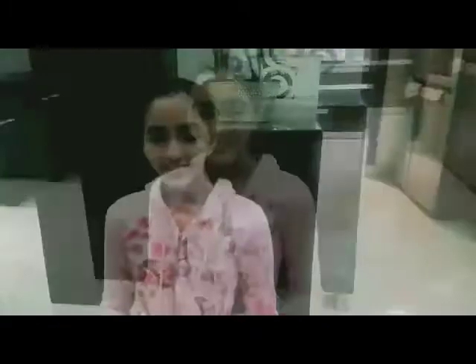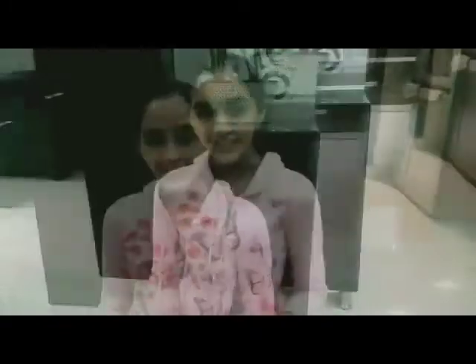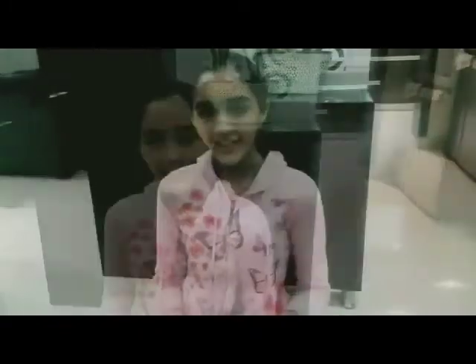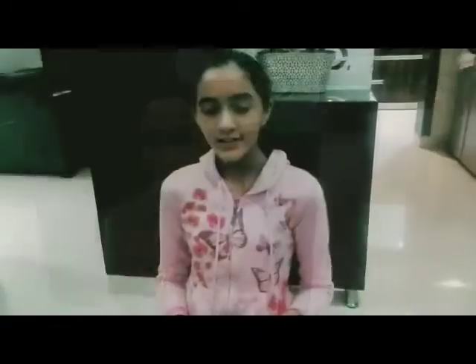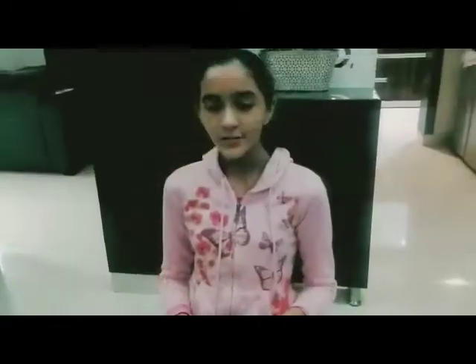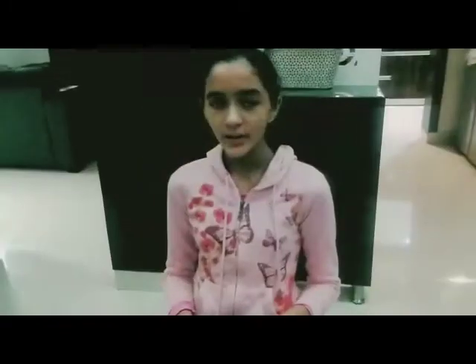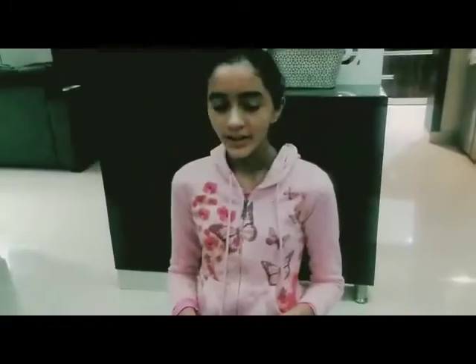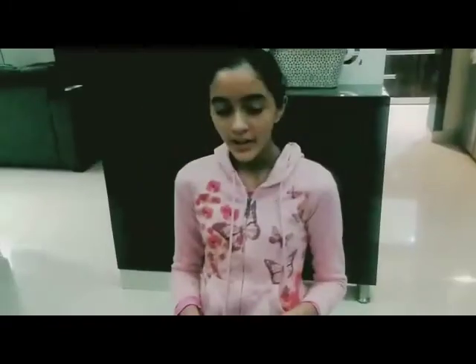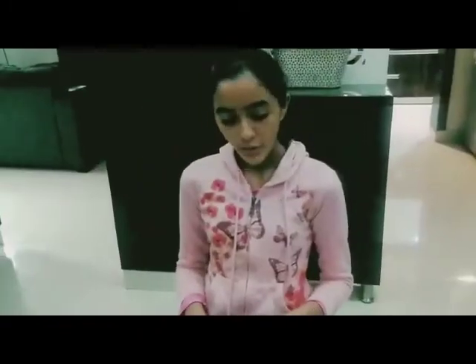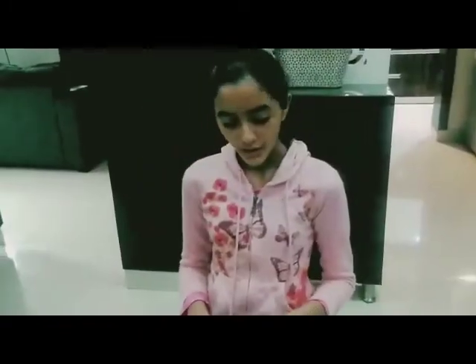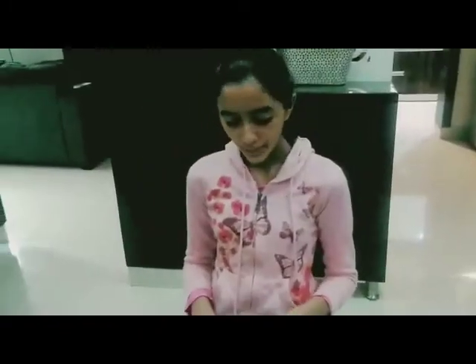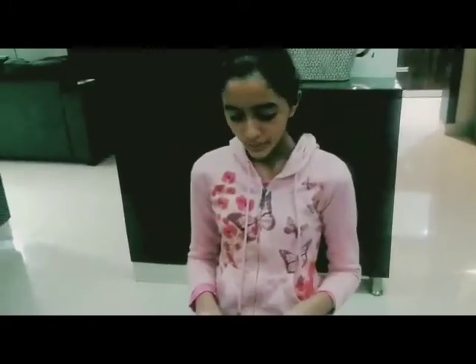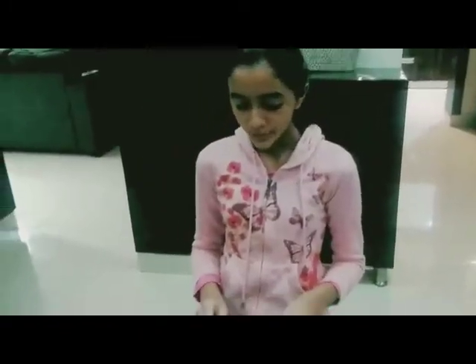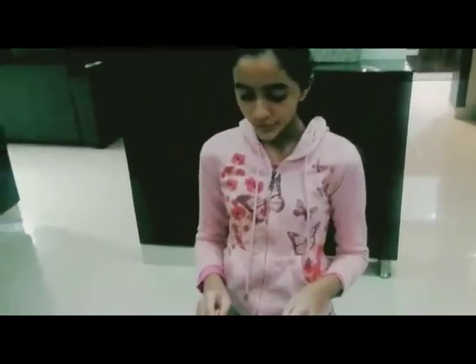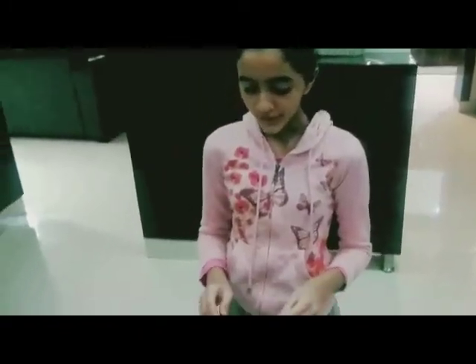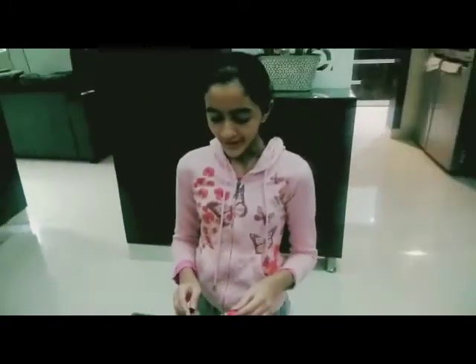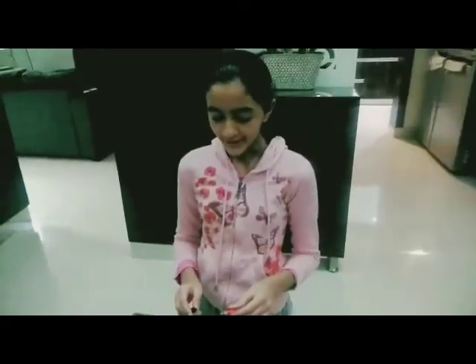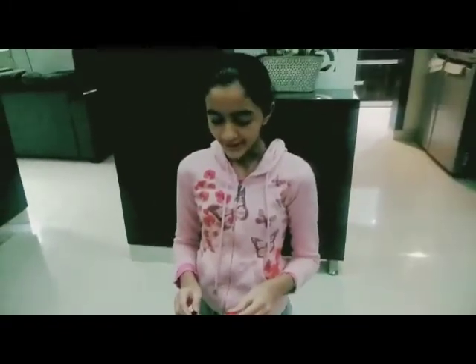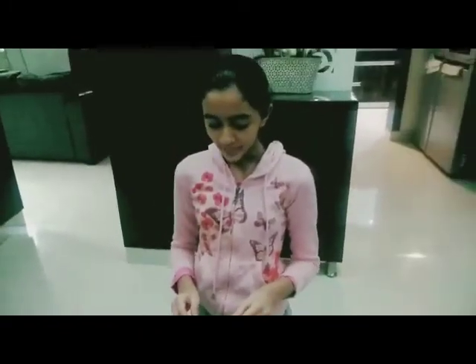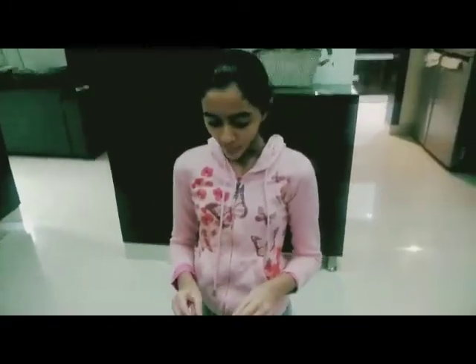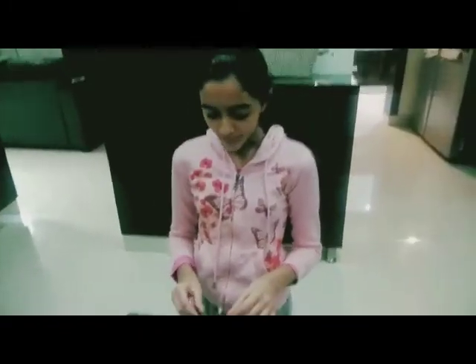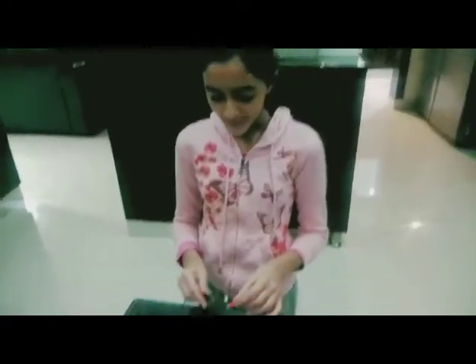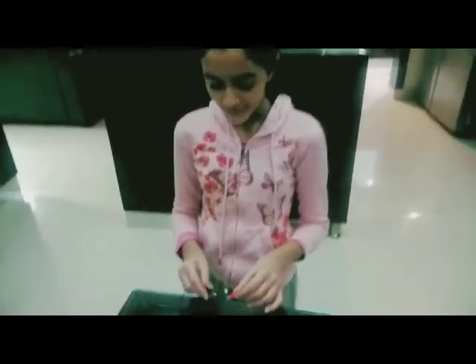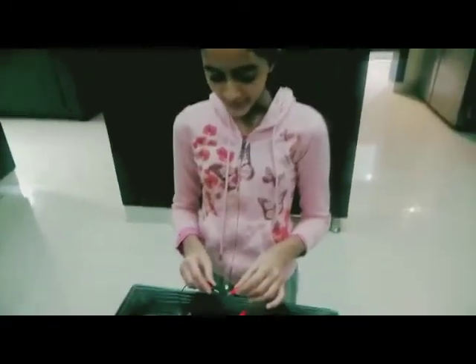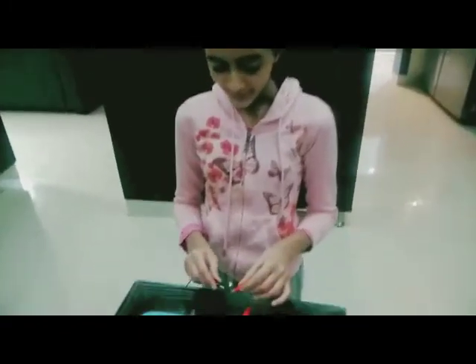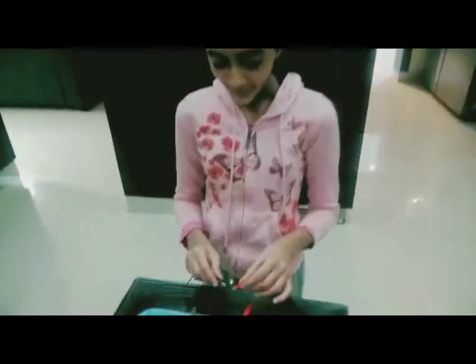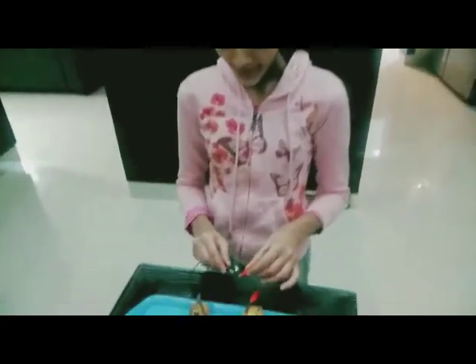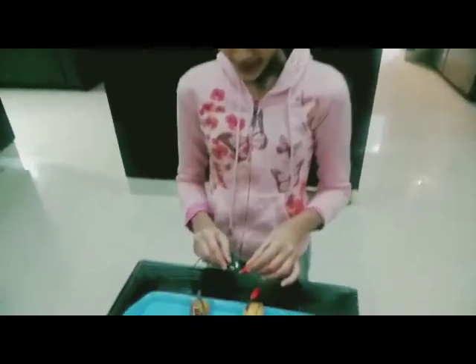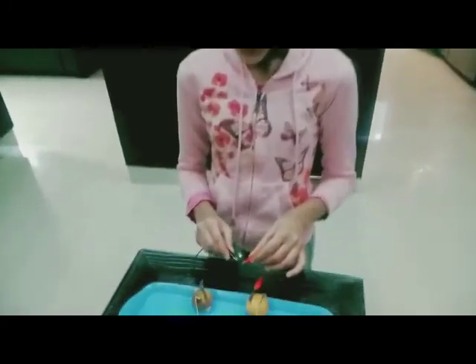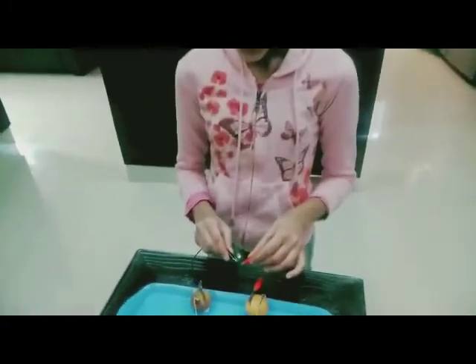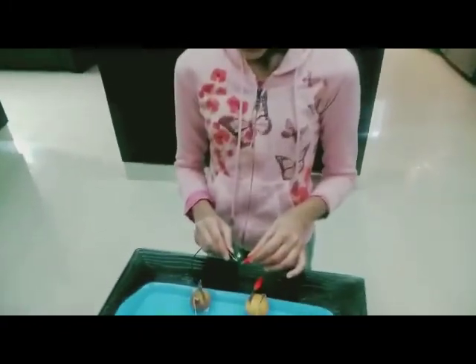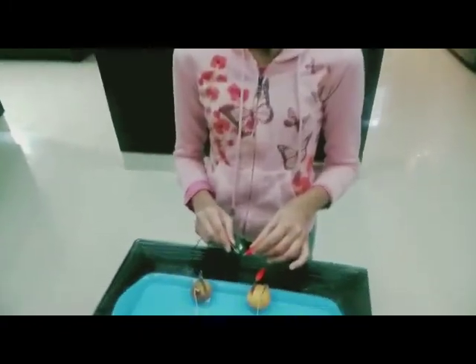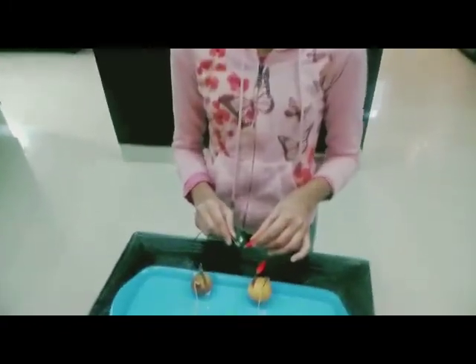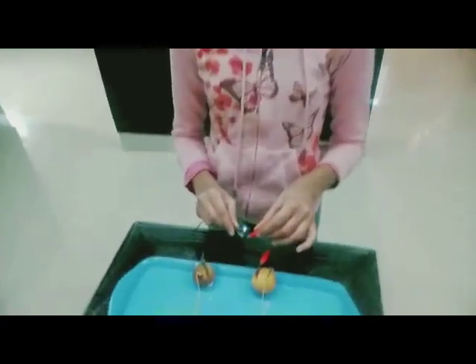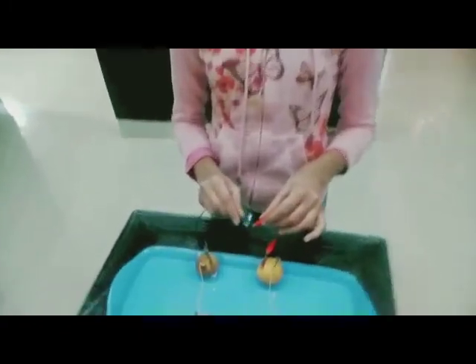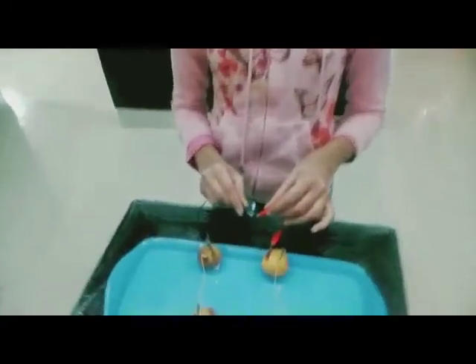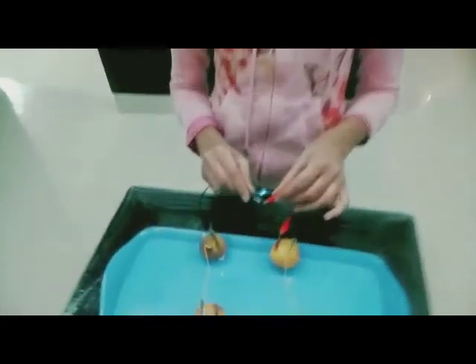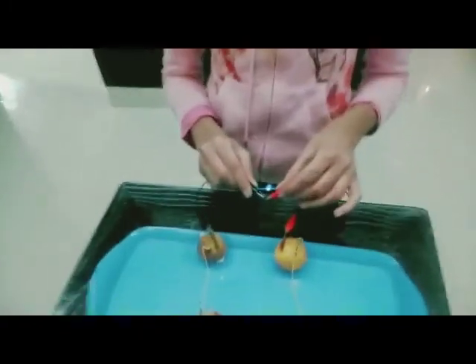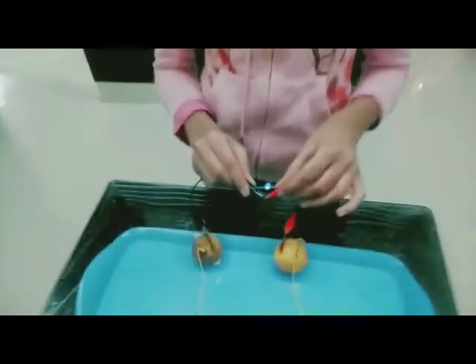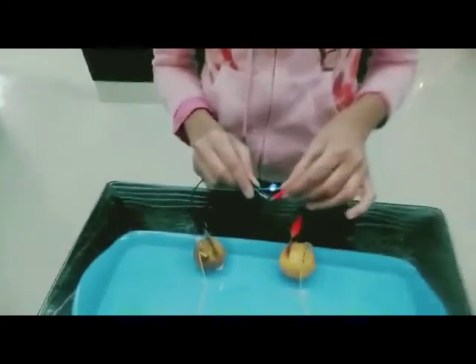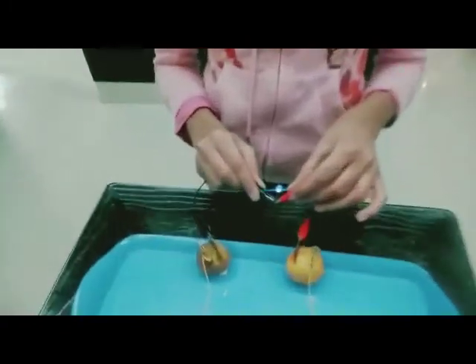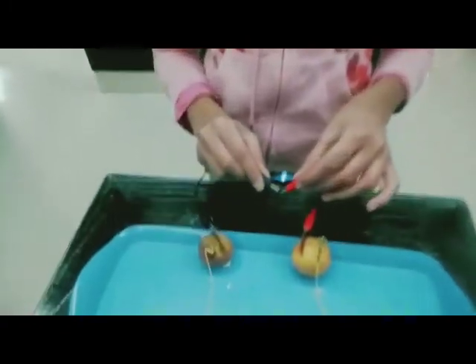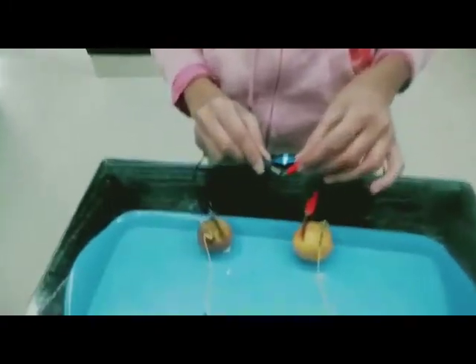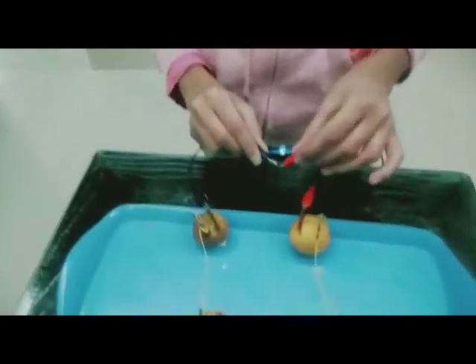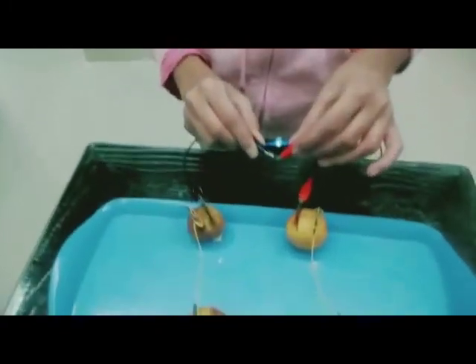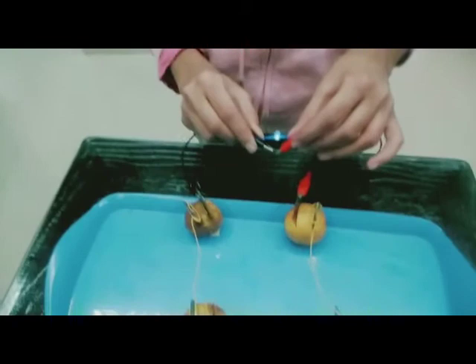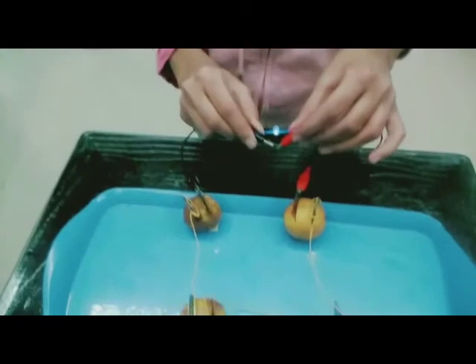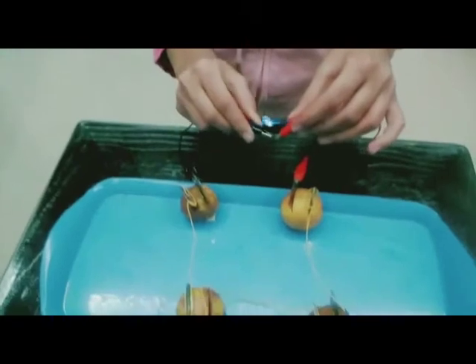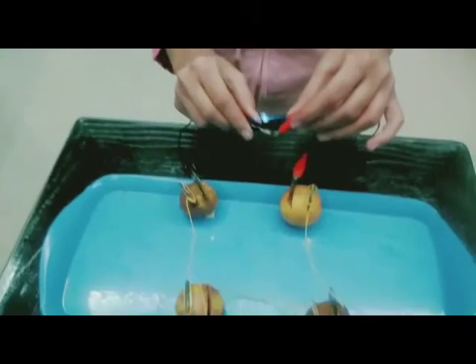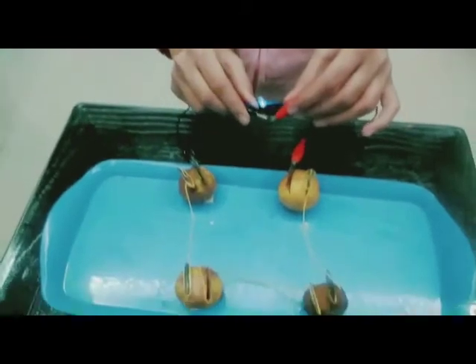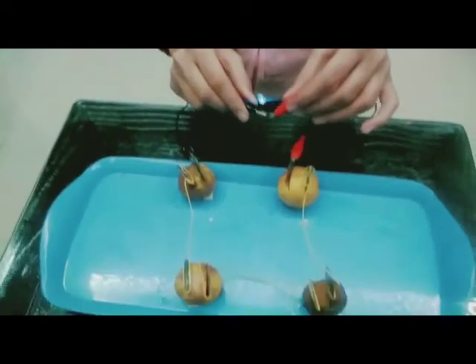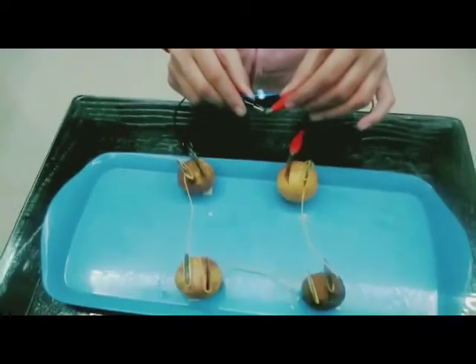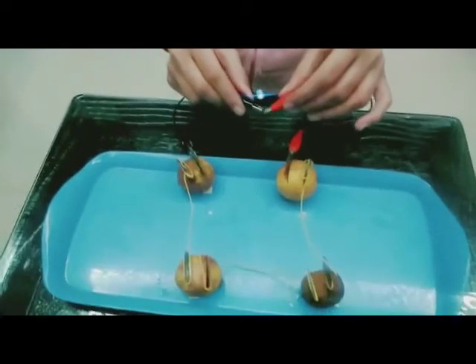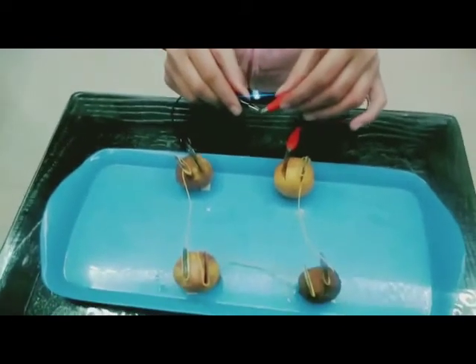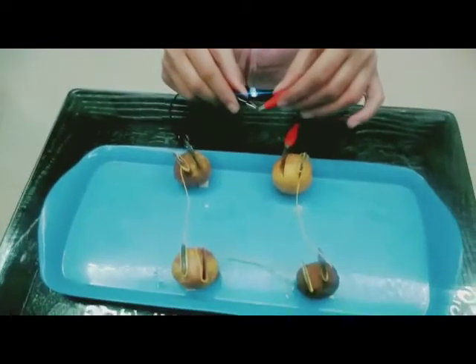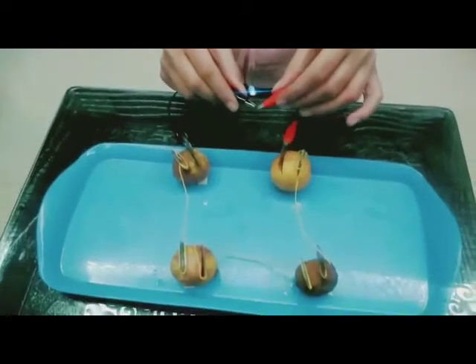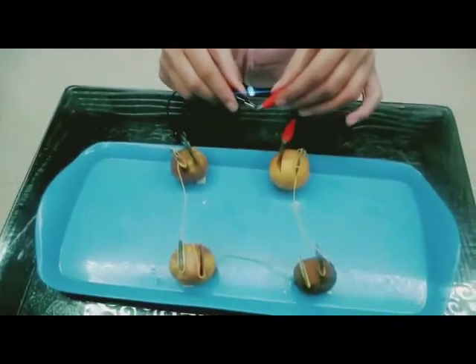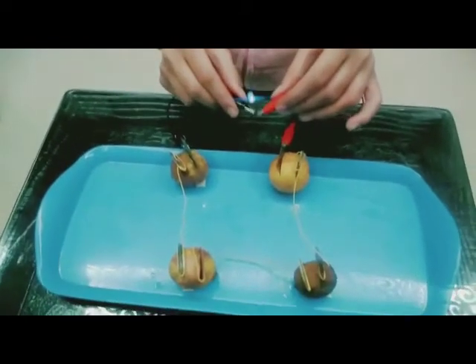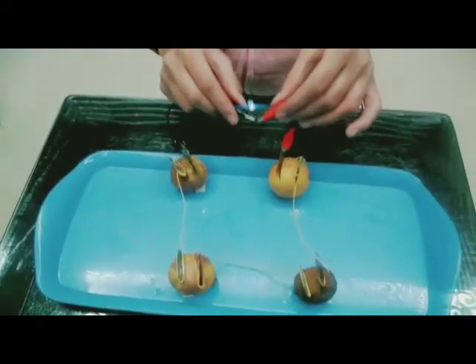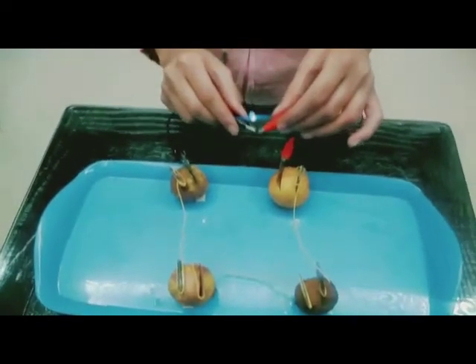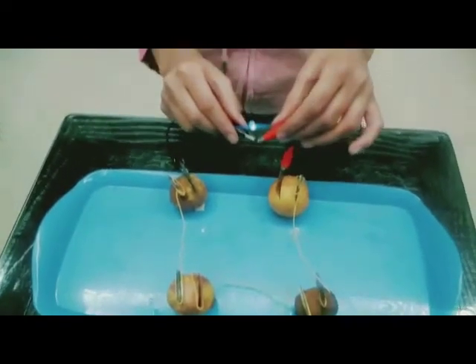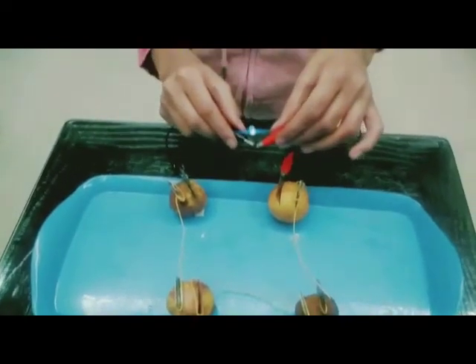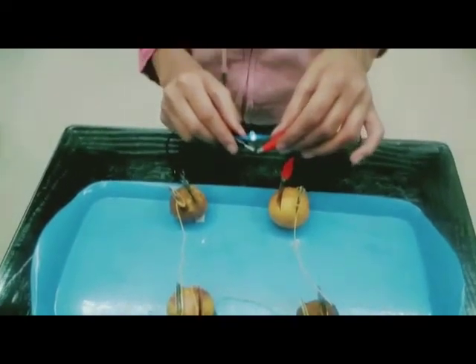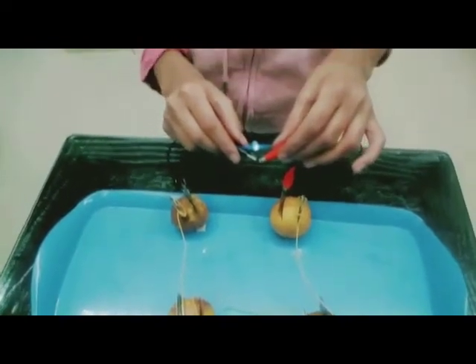This way, when I connect the positive and negative terminals, my LED bulb will glow.